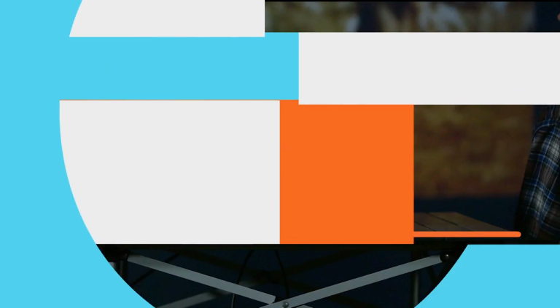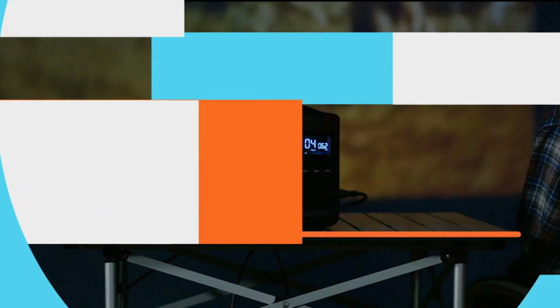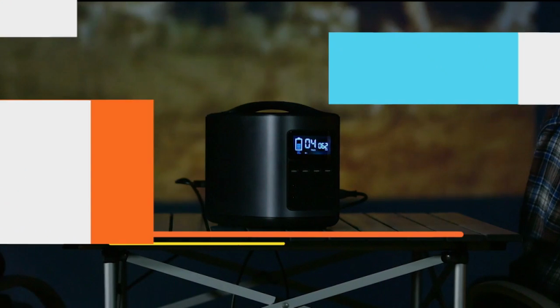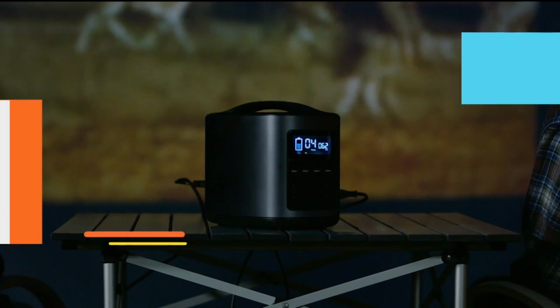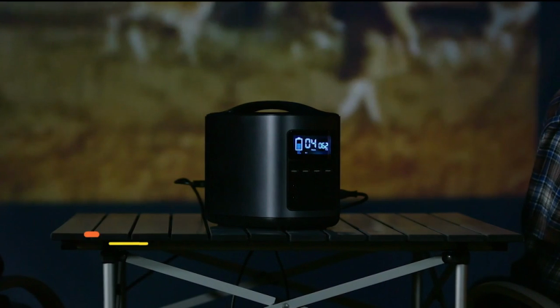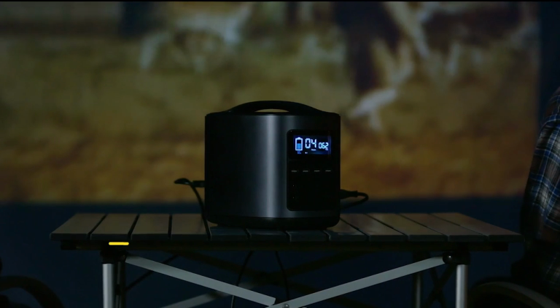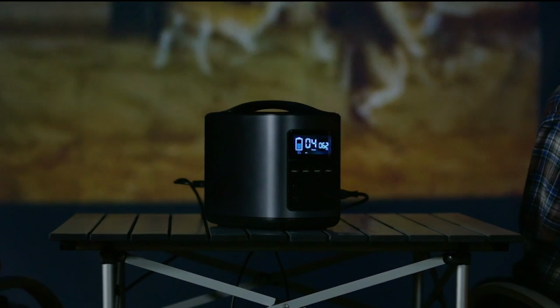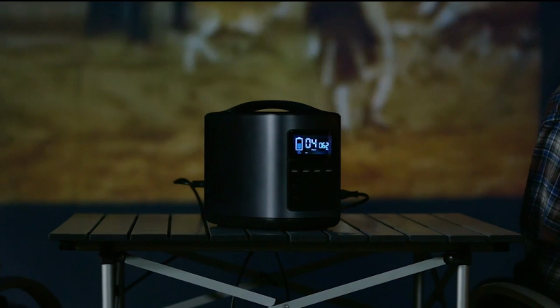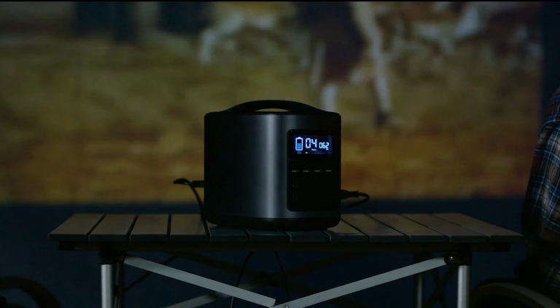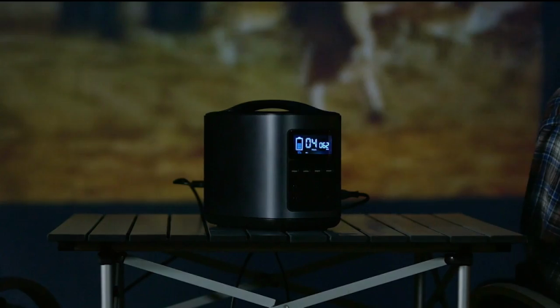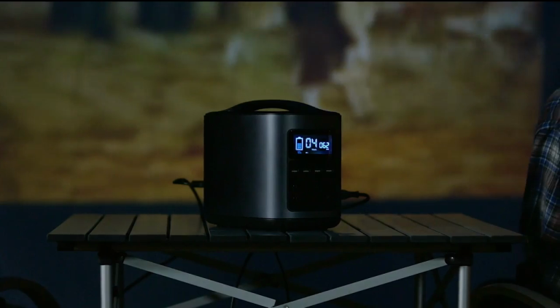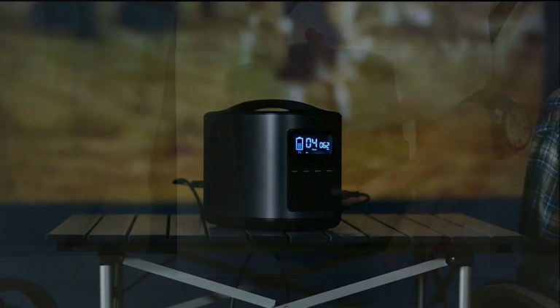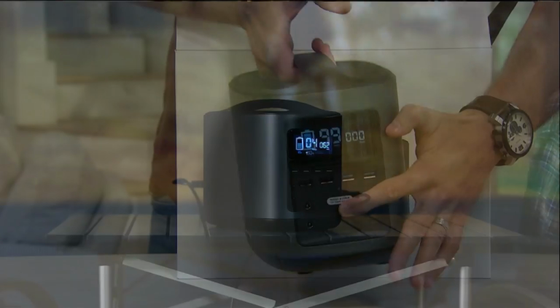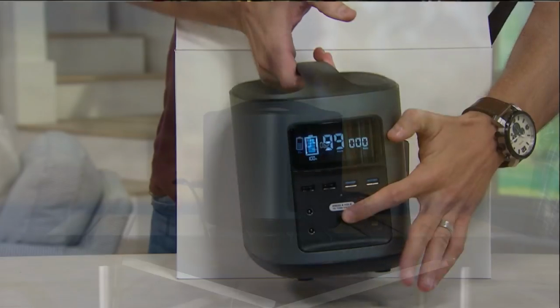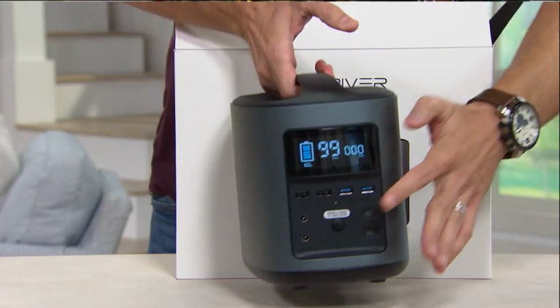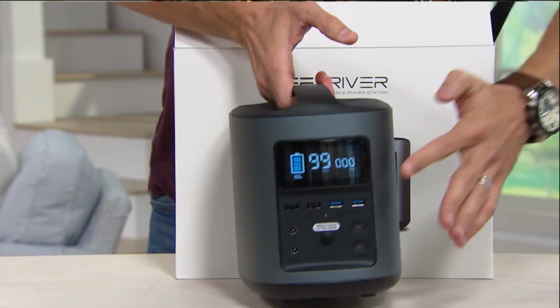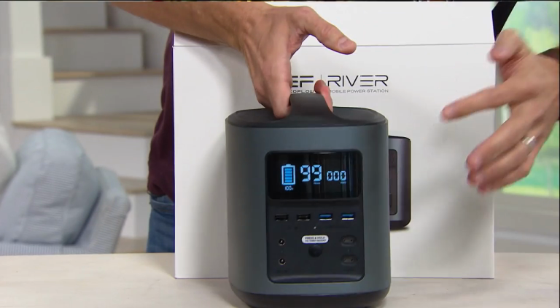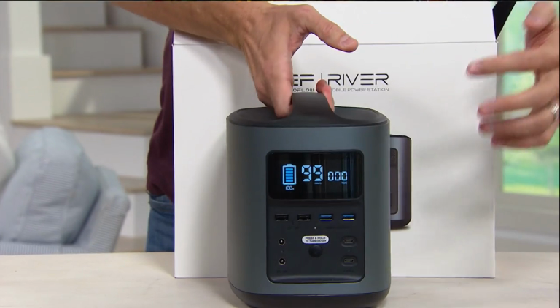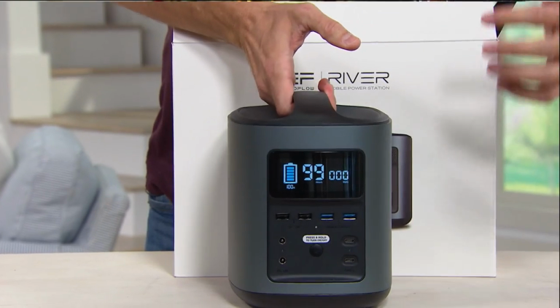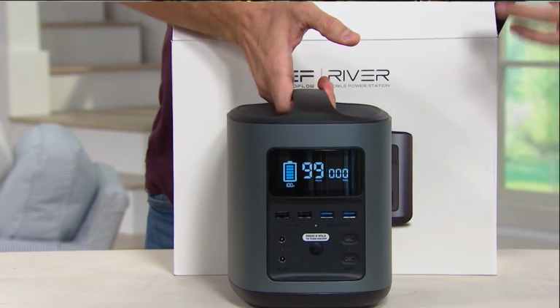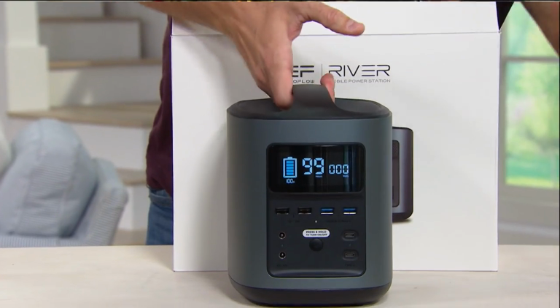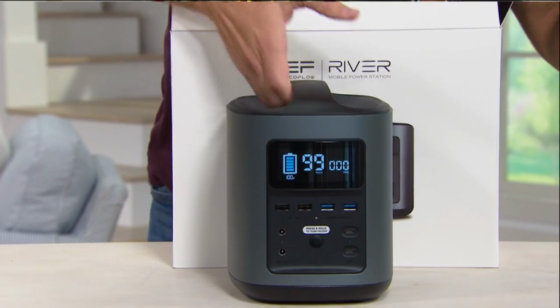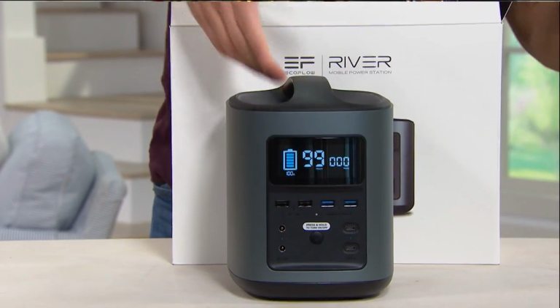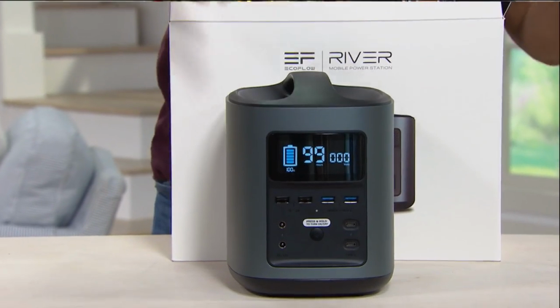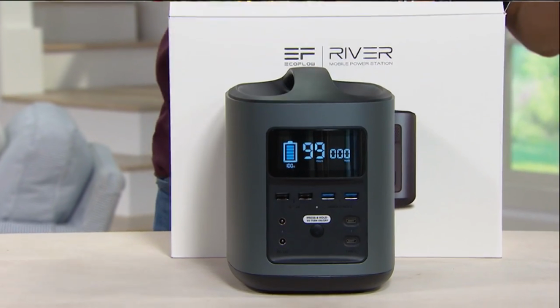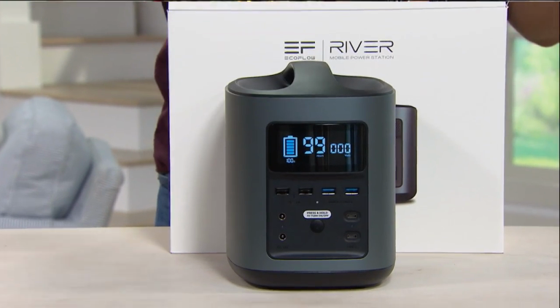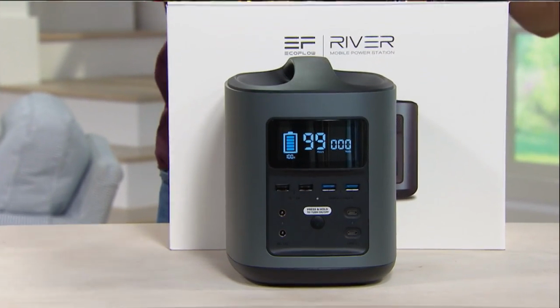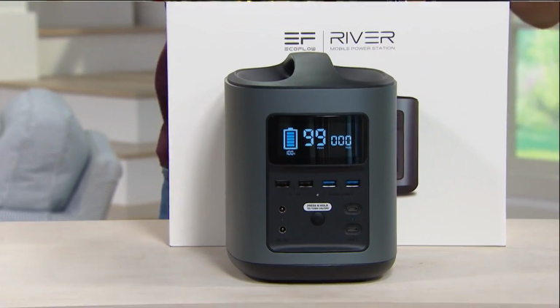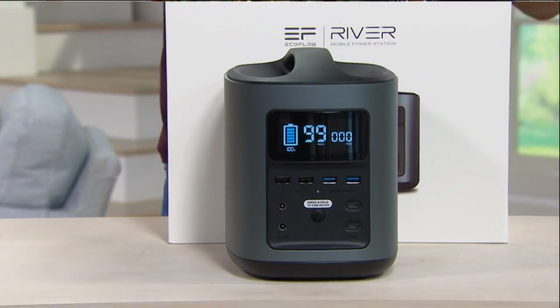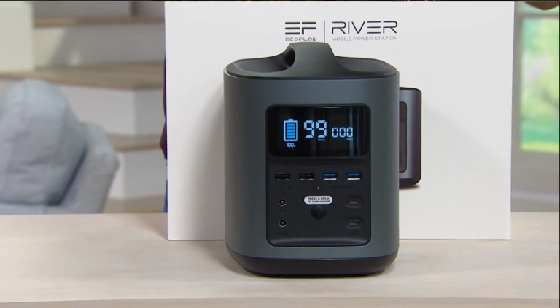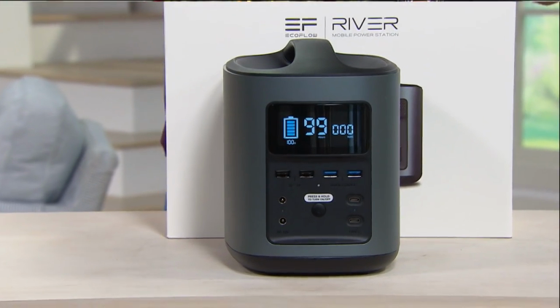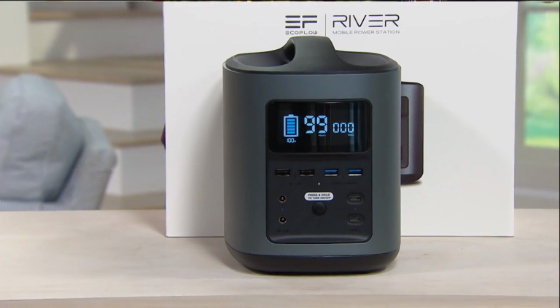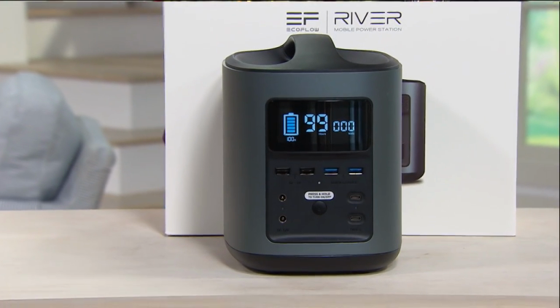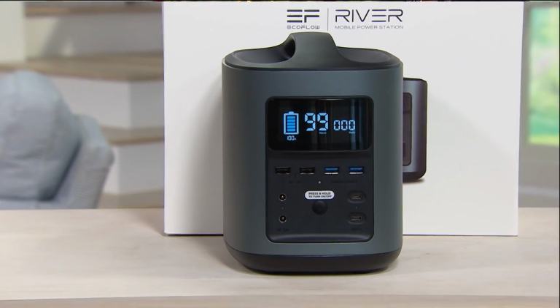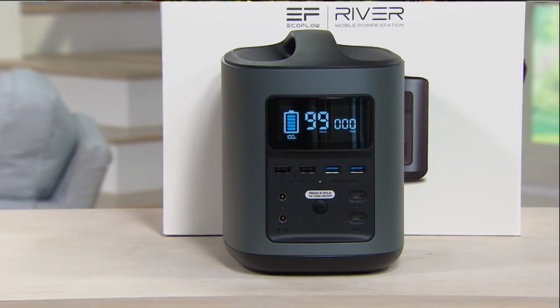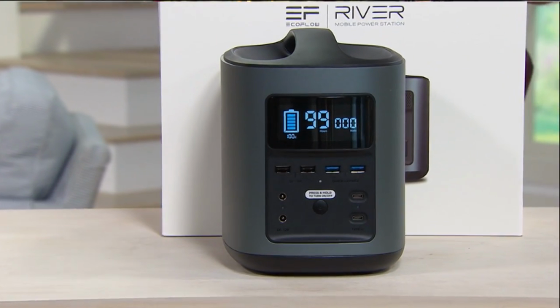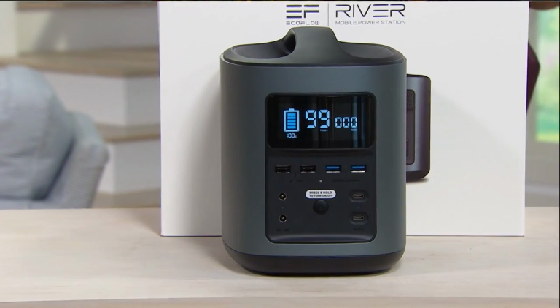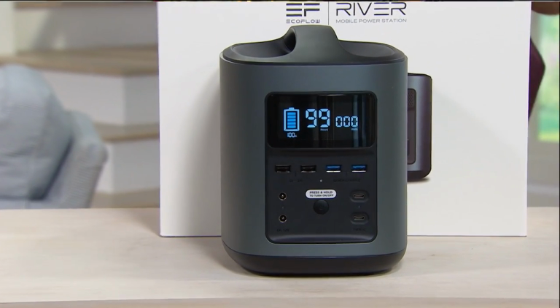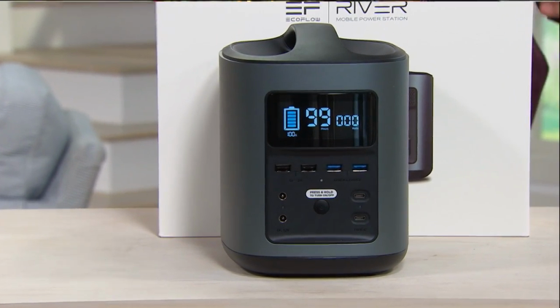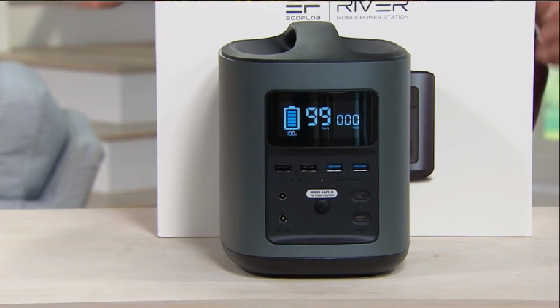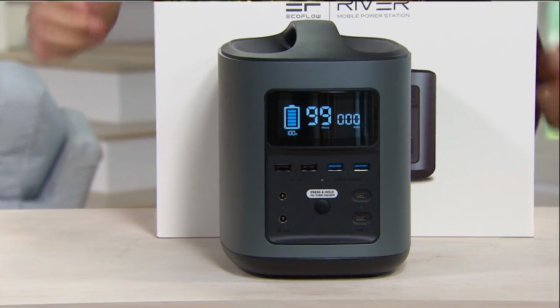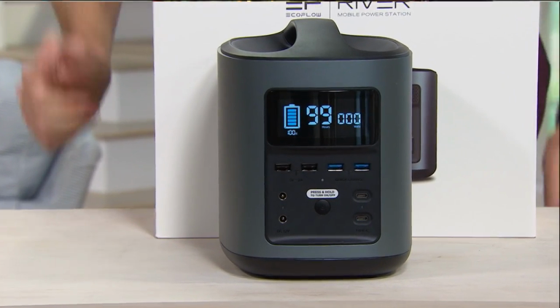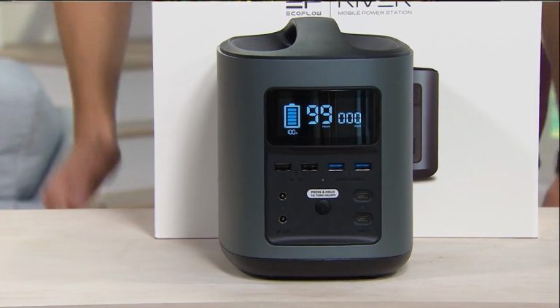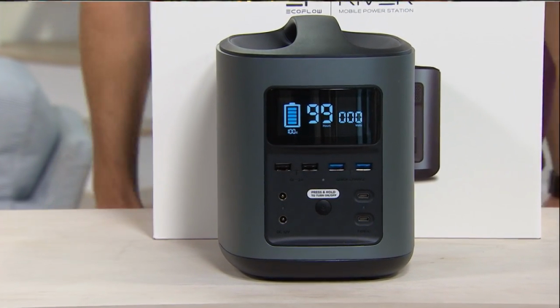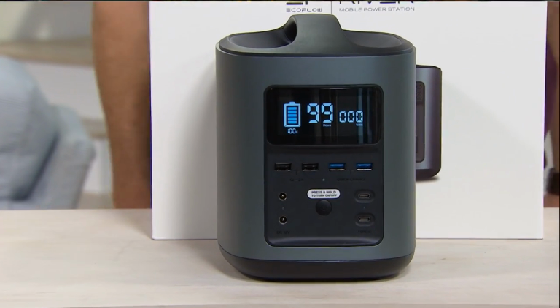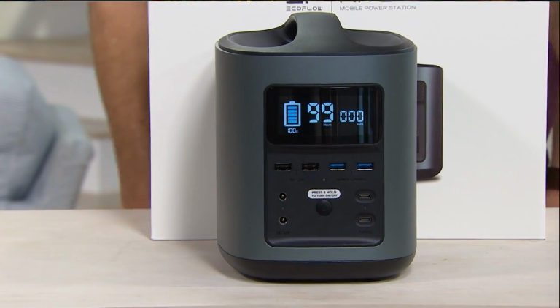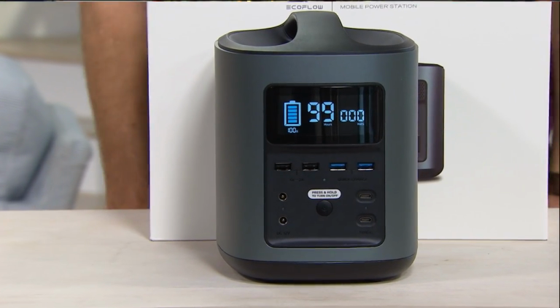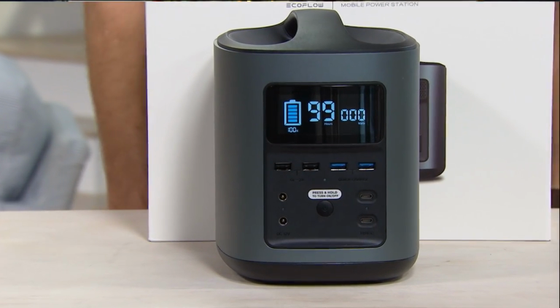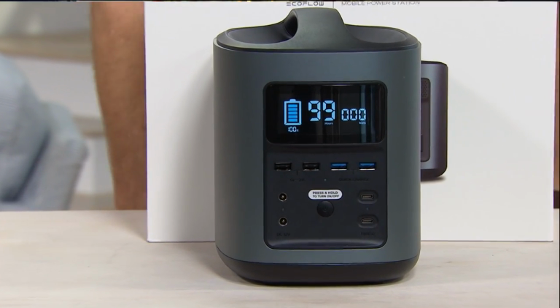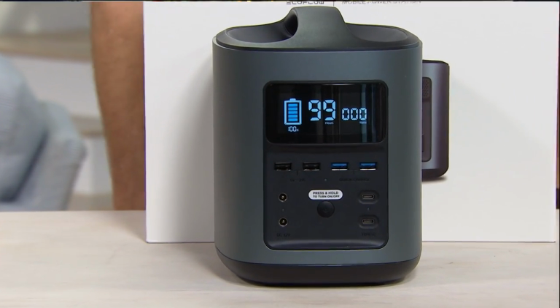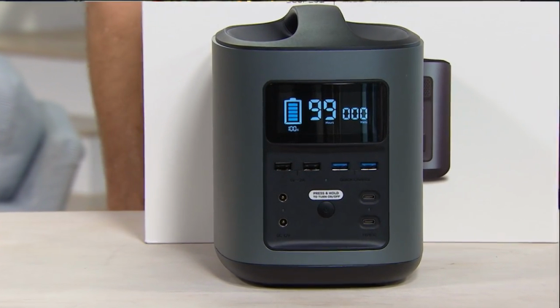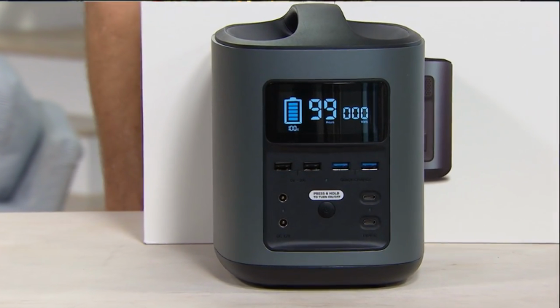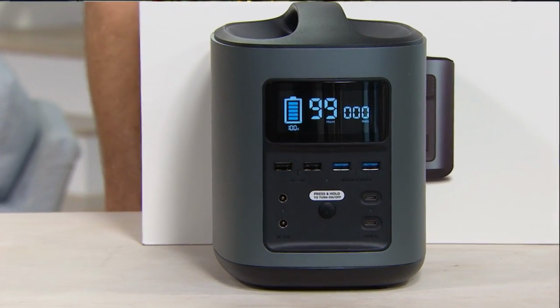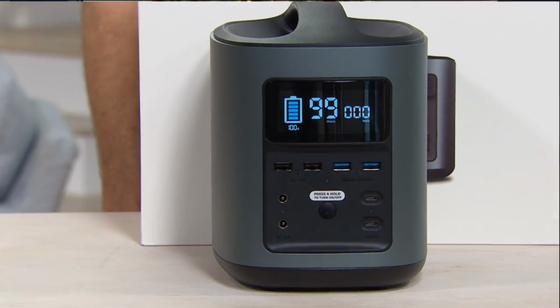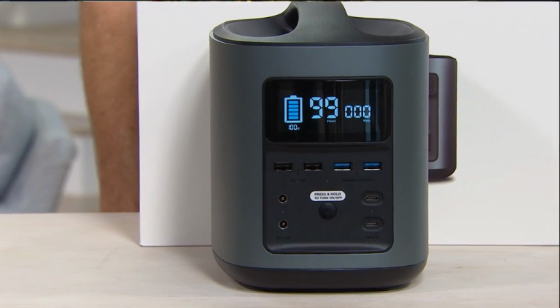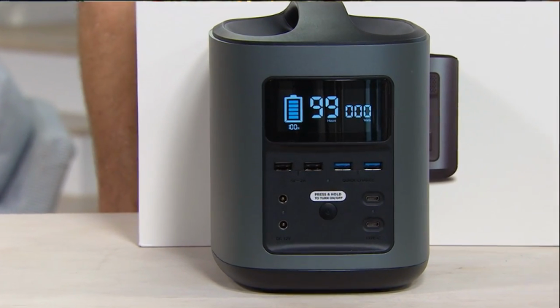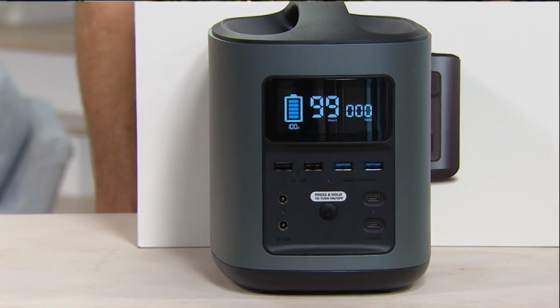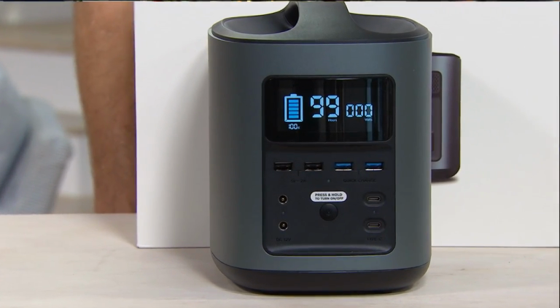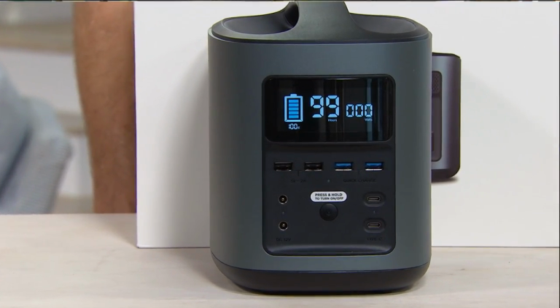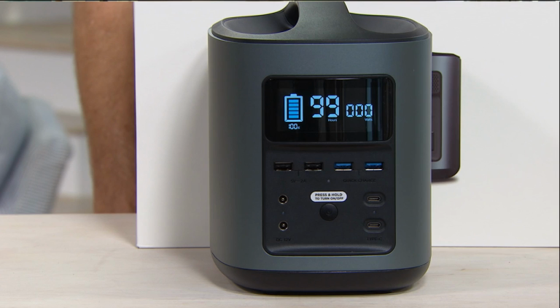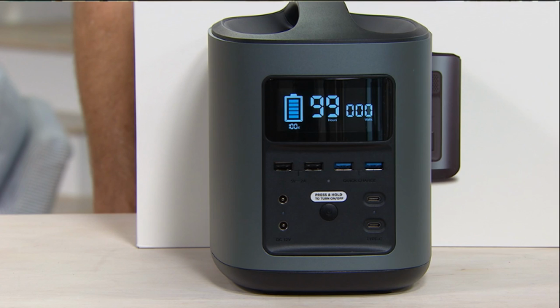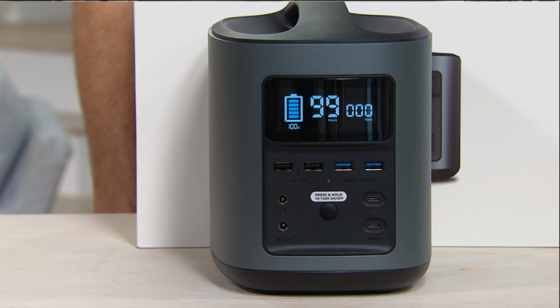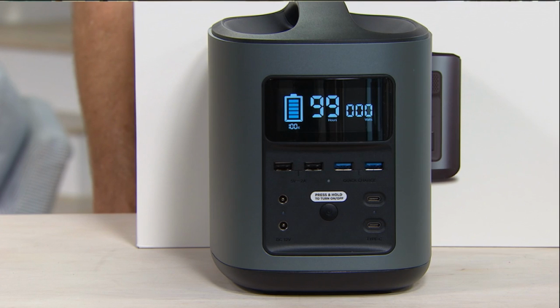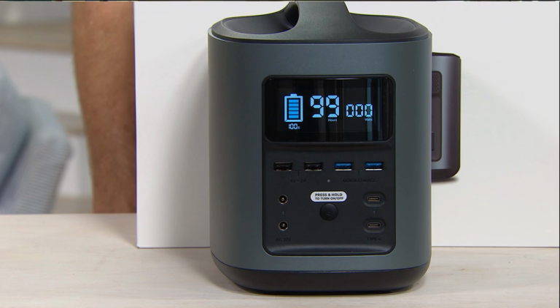The EcoFlow River Mobile Power Station is perfect in a disaster, or for when you need to charge up your tech when you're on the go.